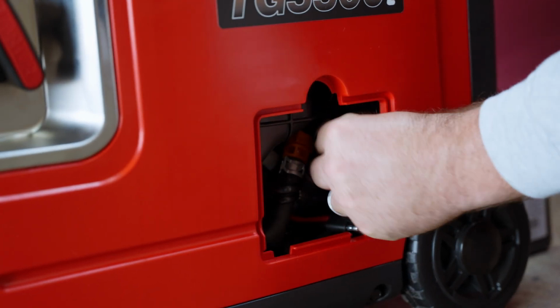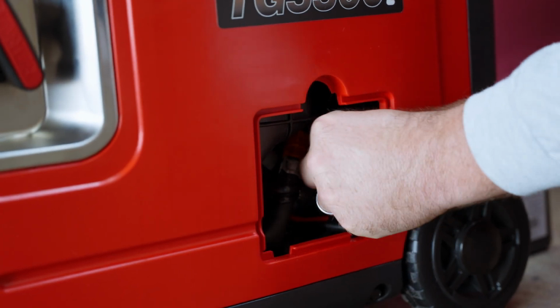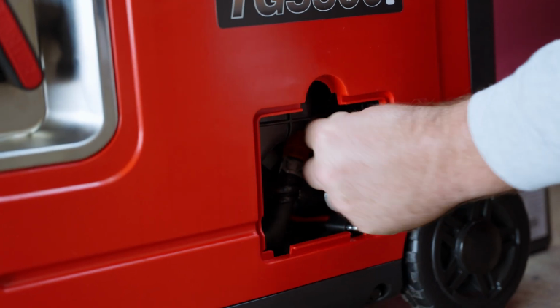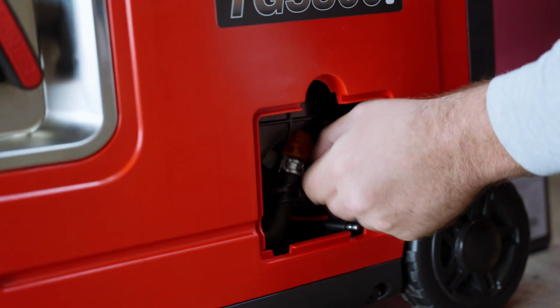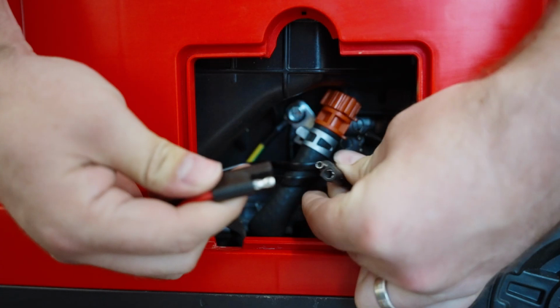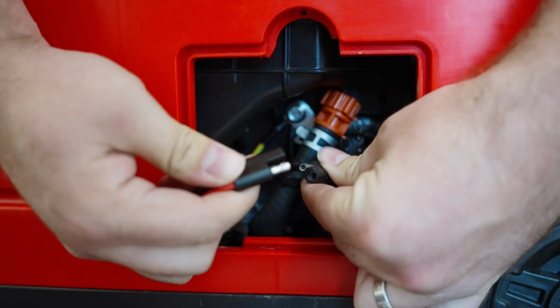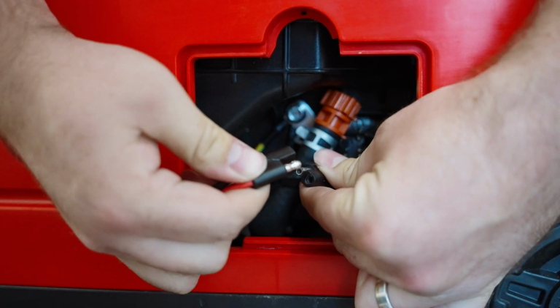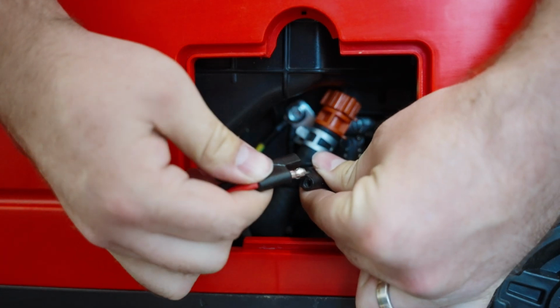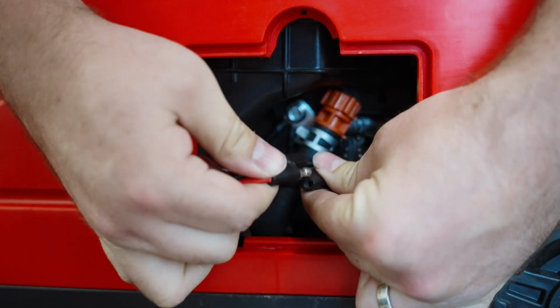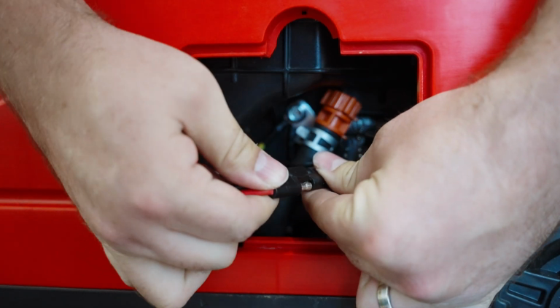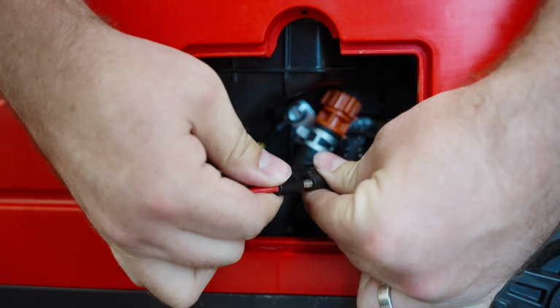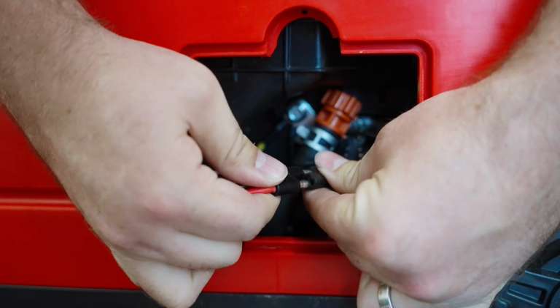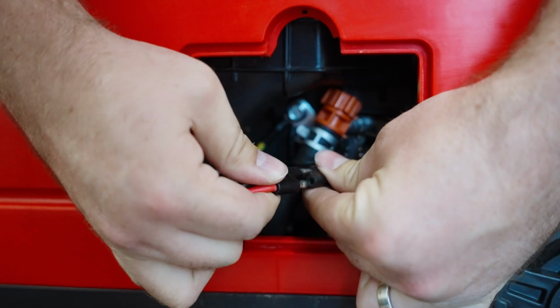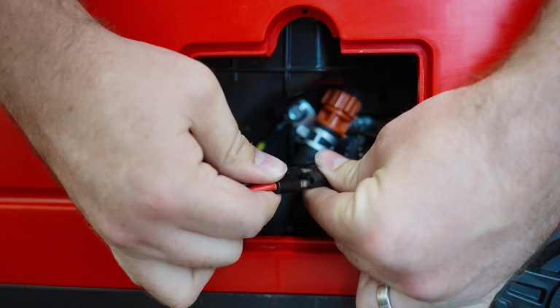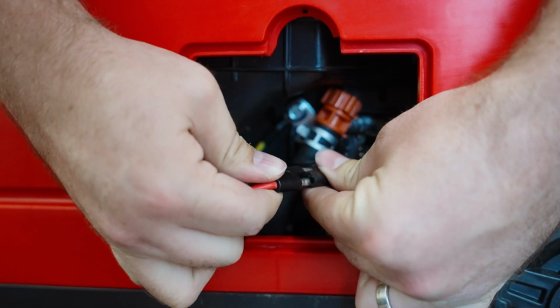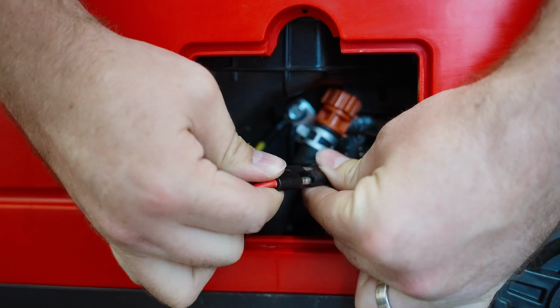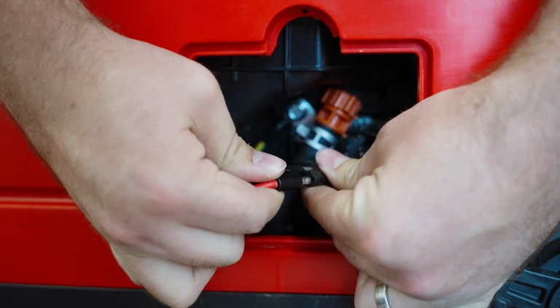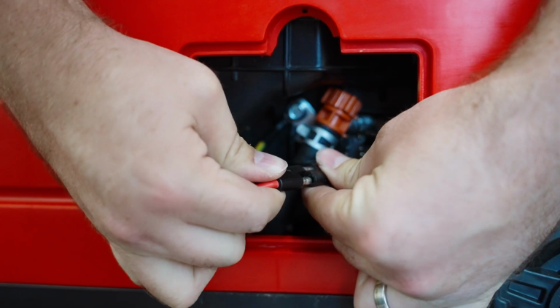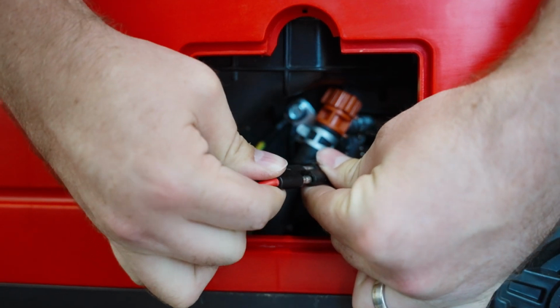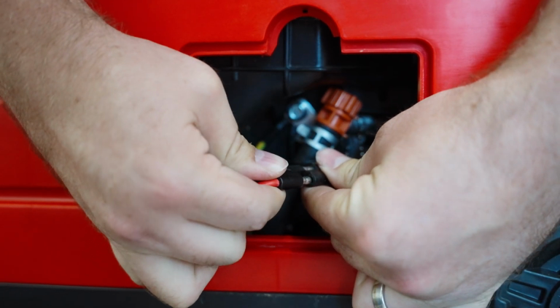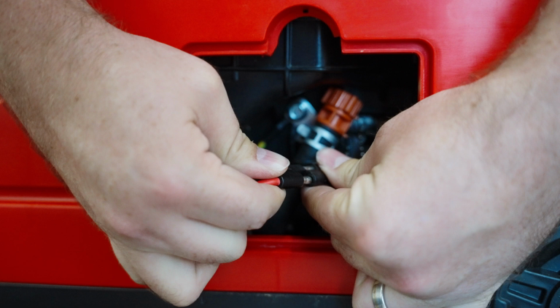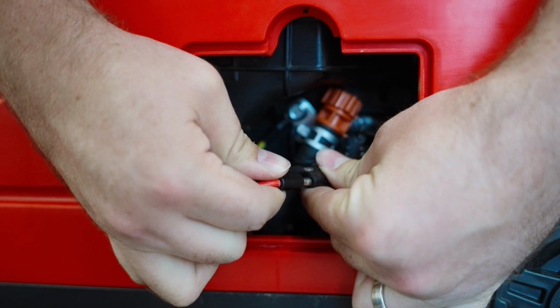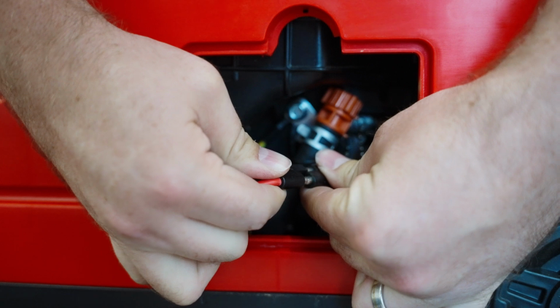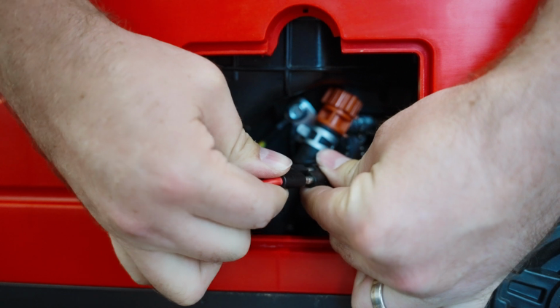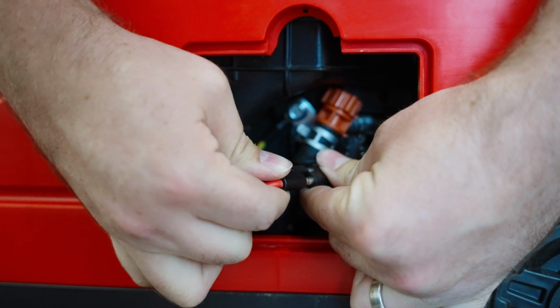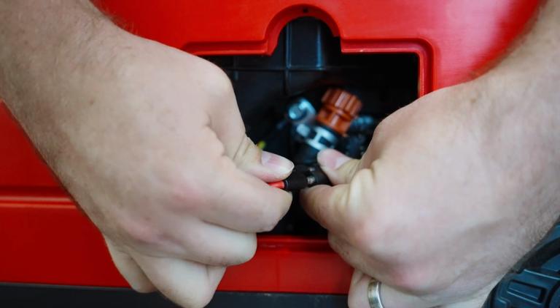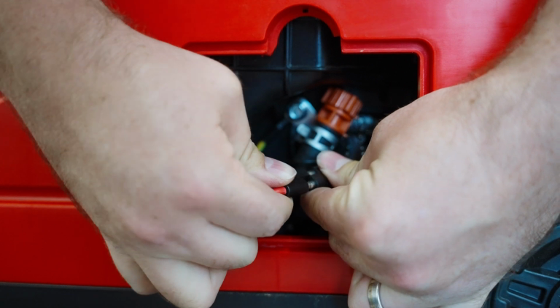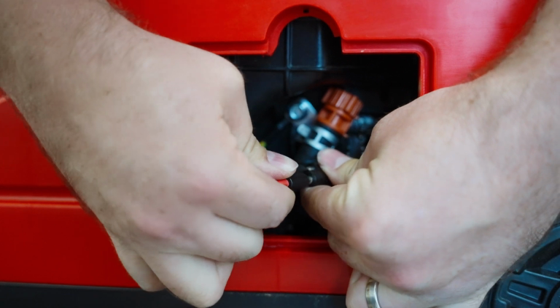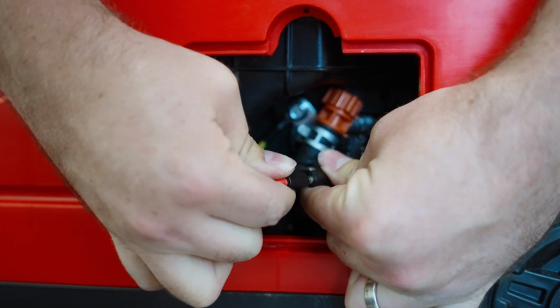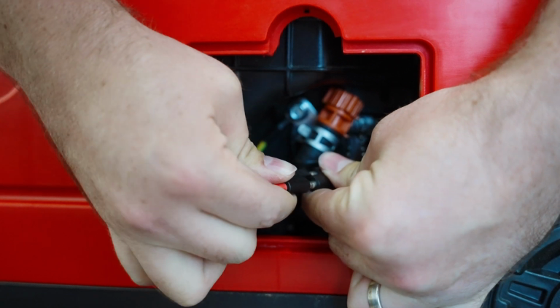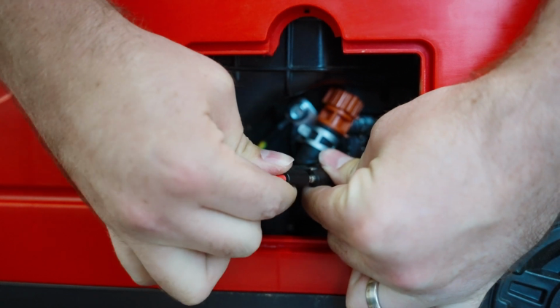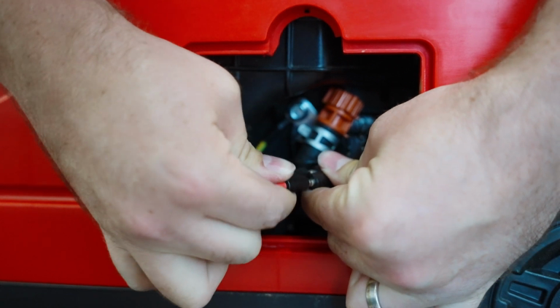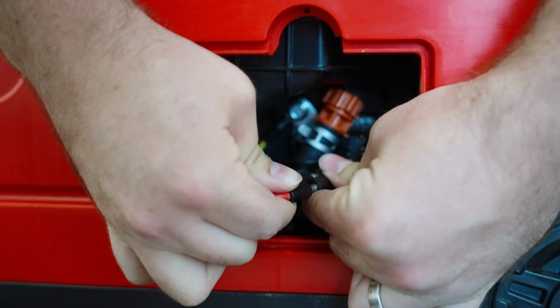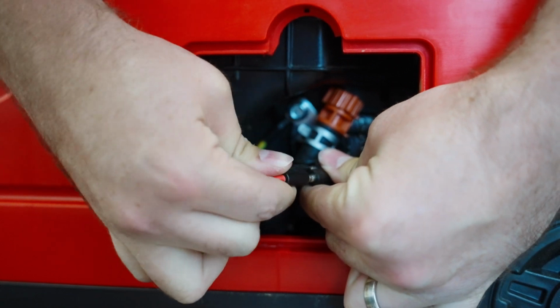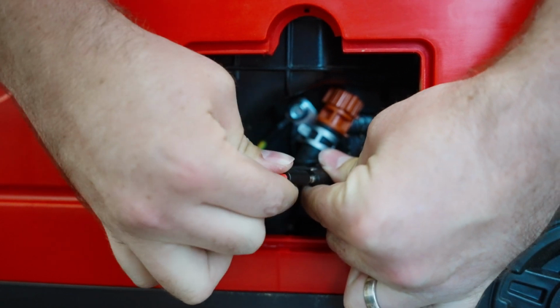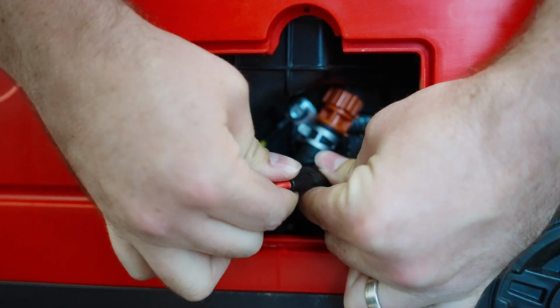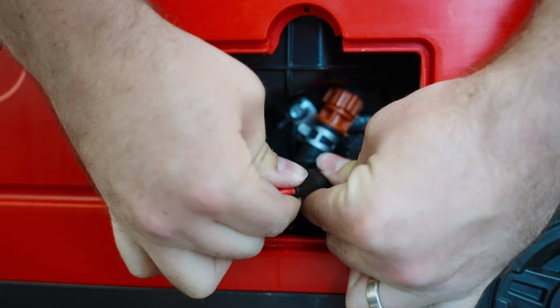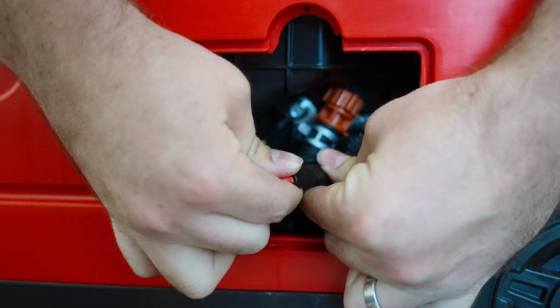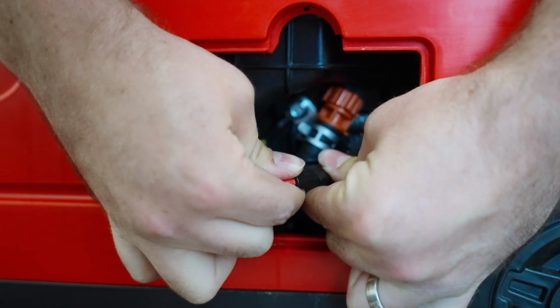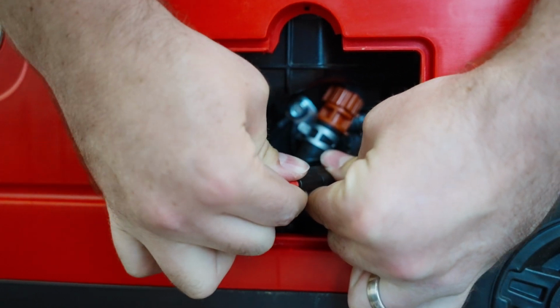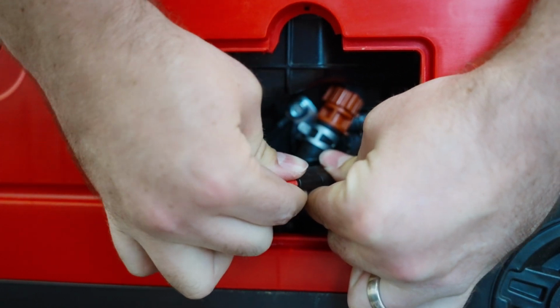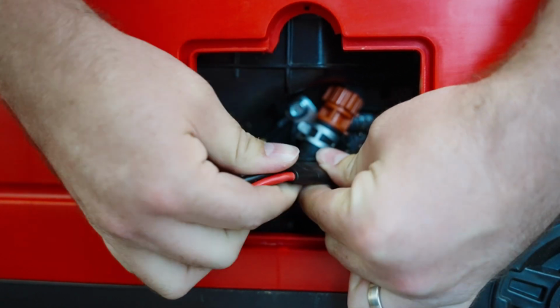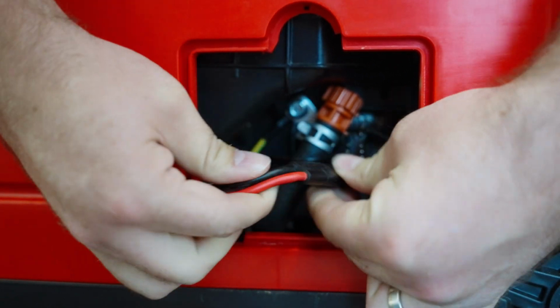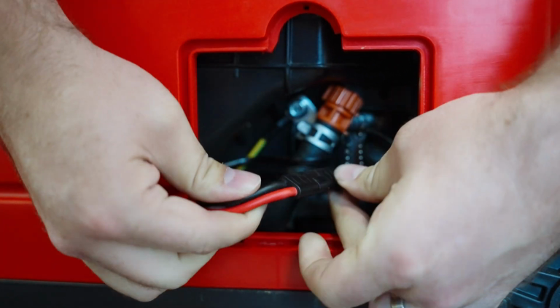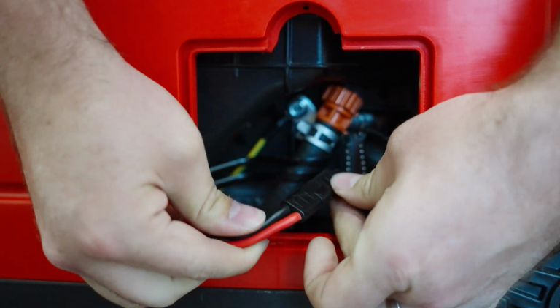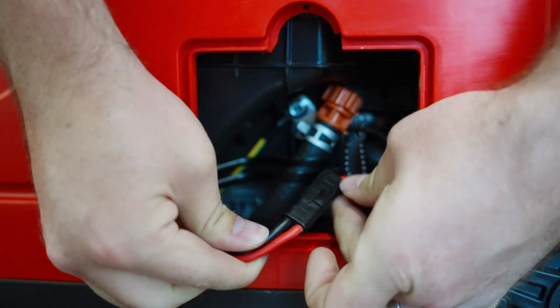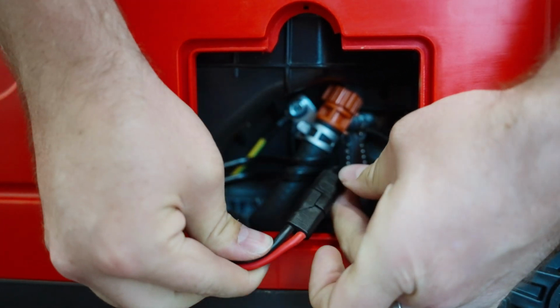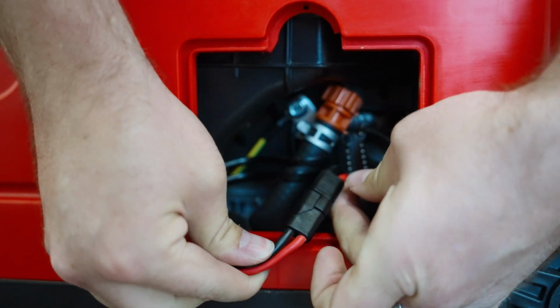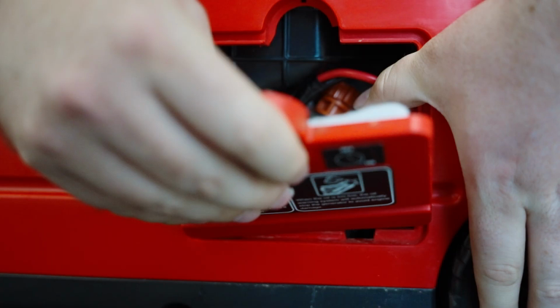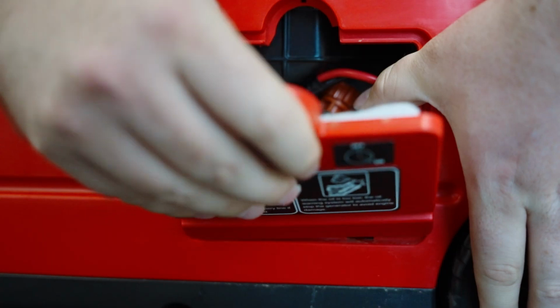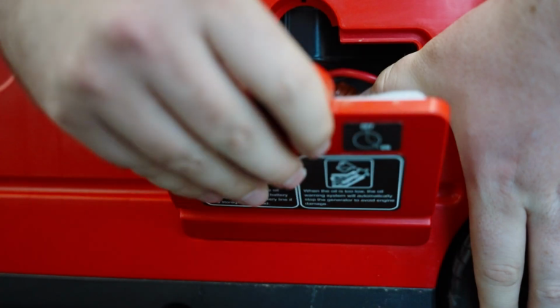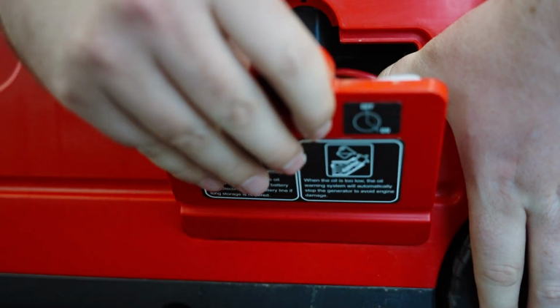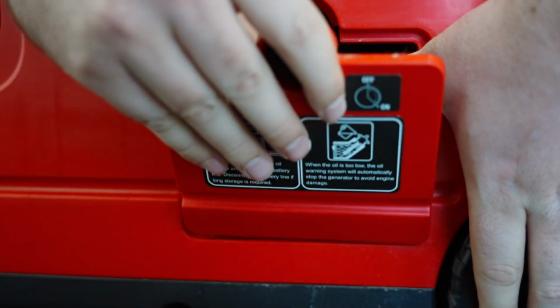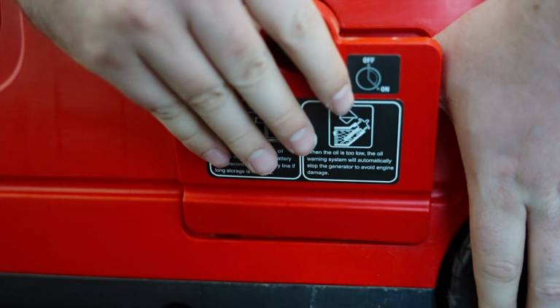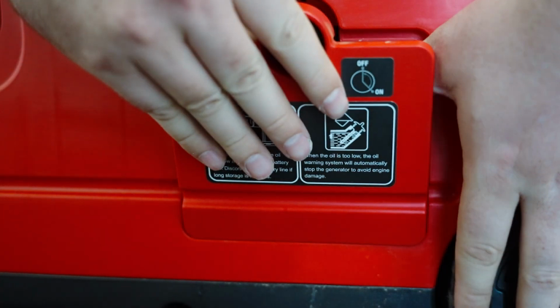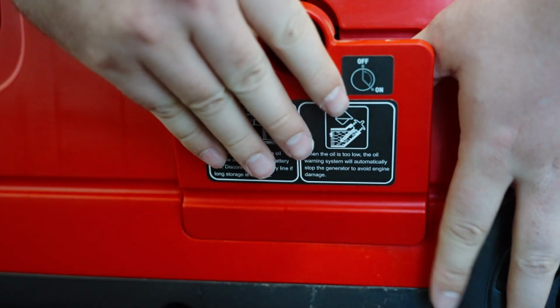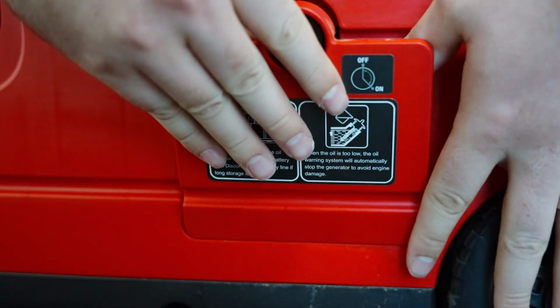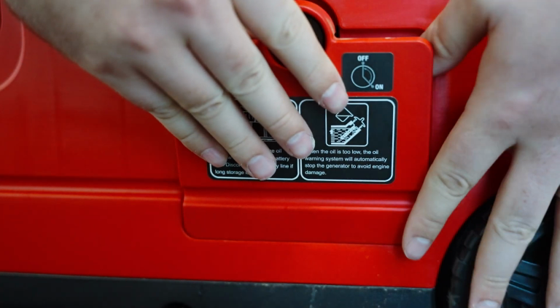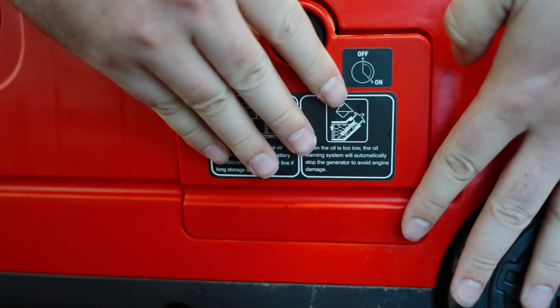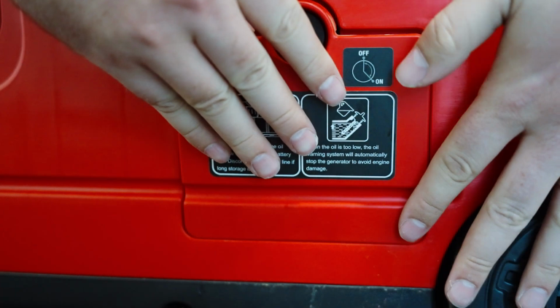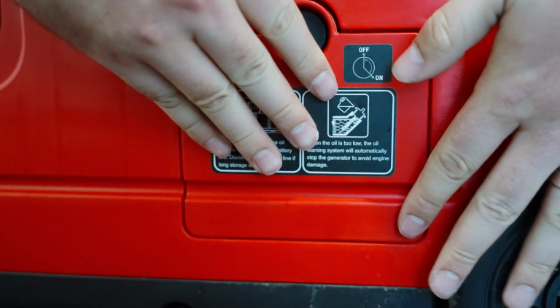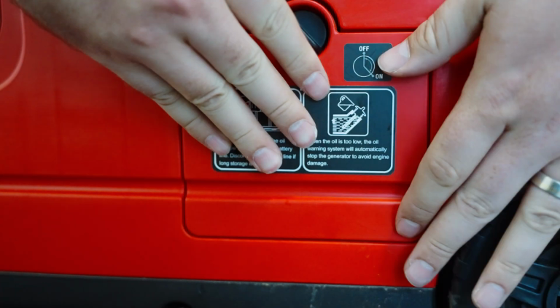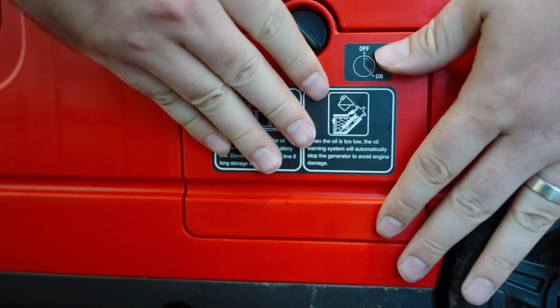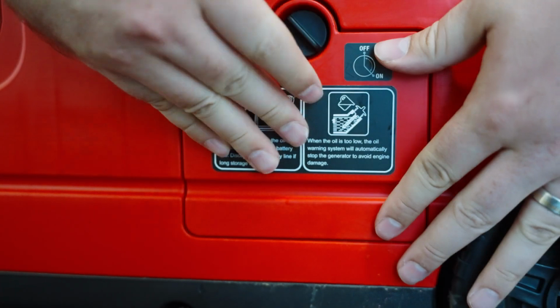To connect the generator's quick start system, connect the battery wire to the start system and then replace the maintenance cover securely.